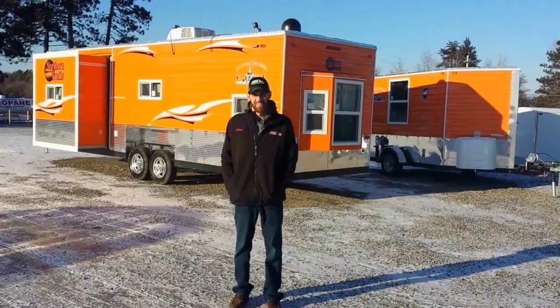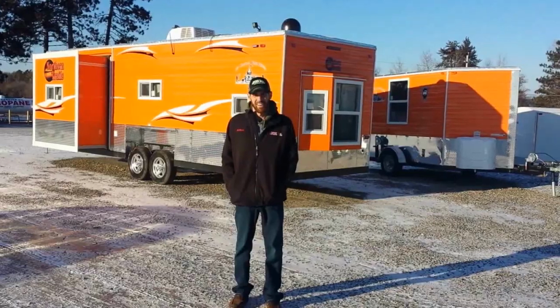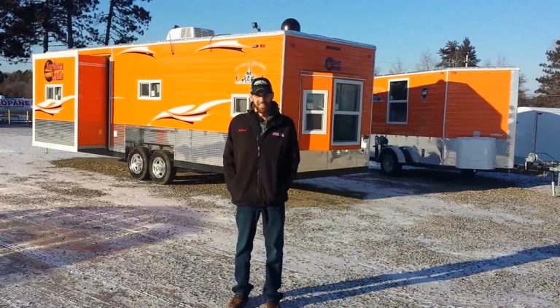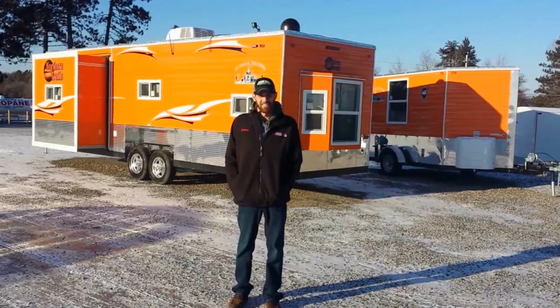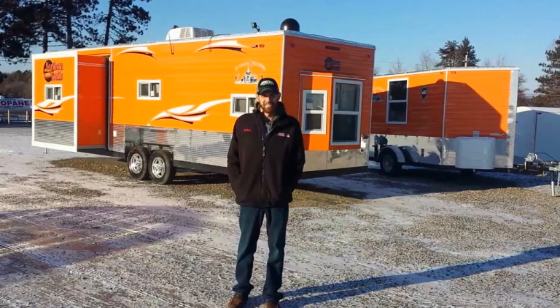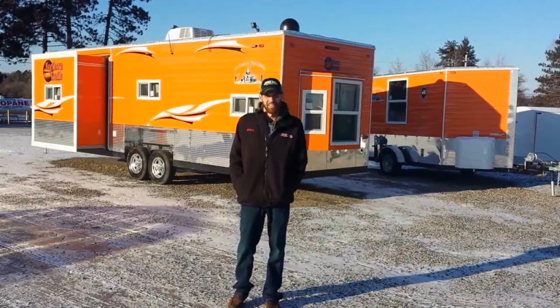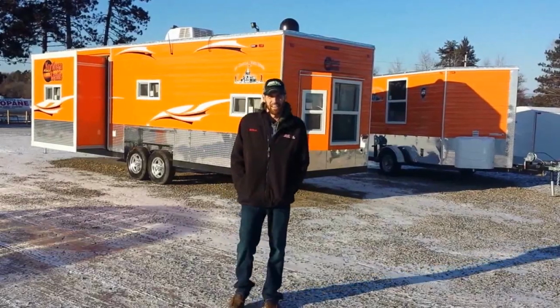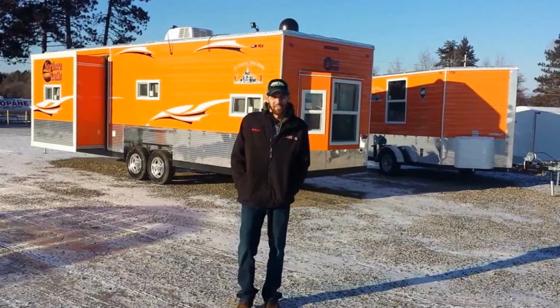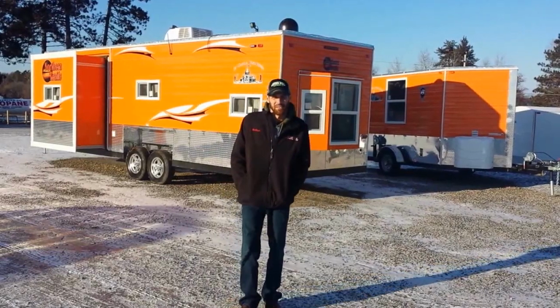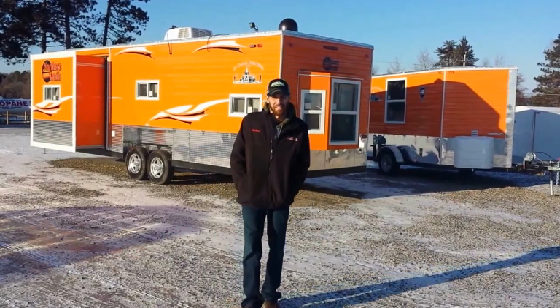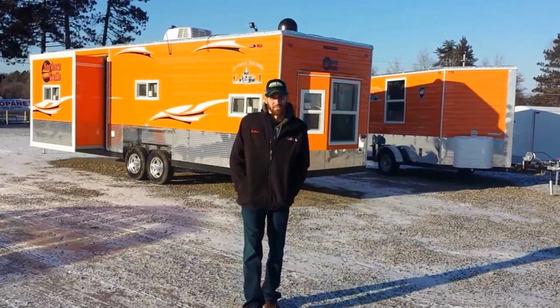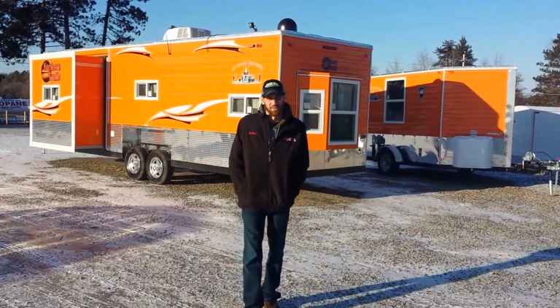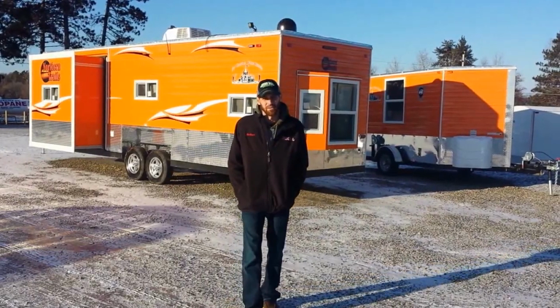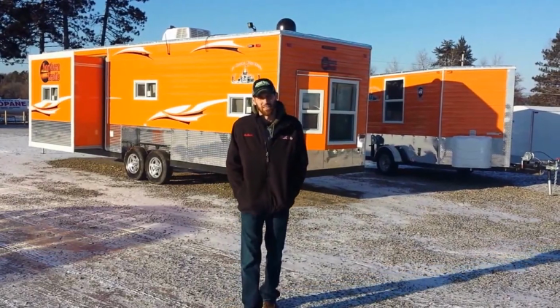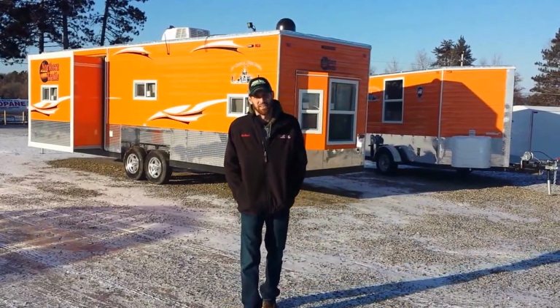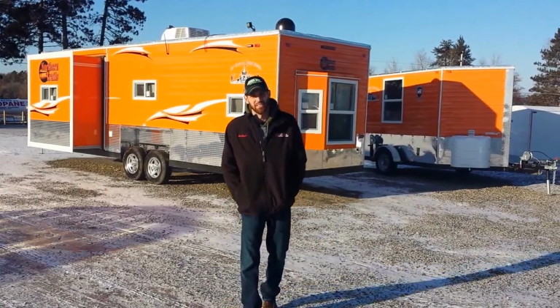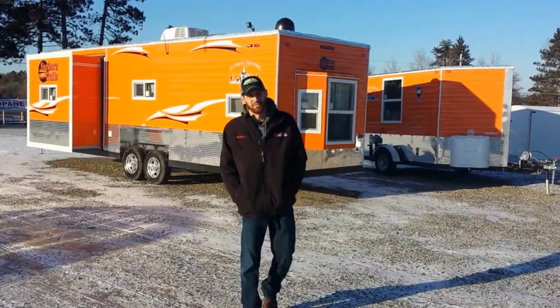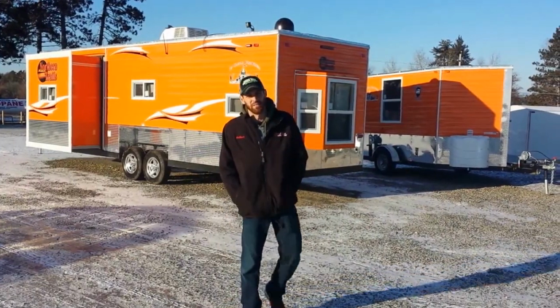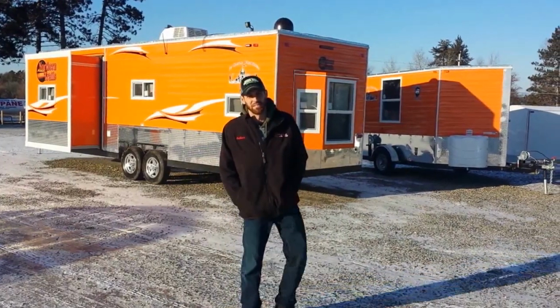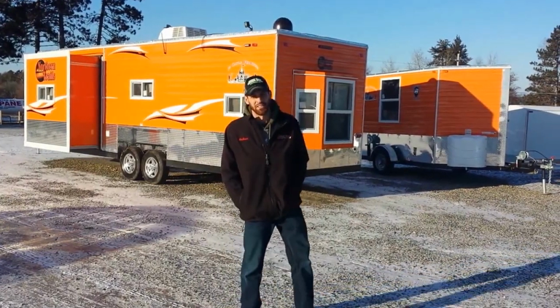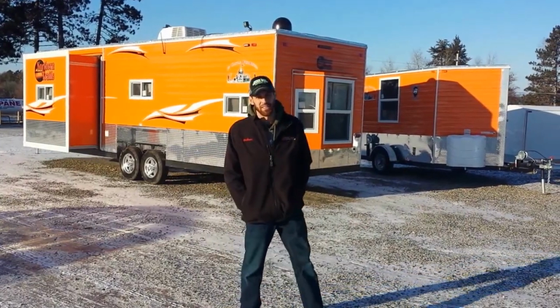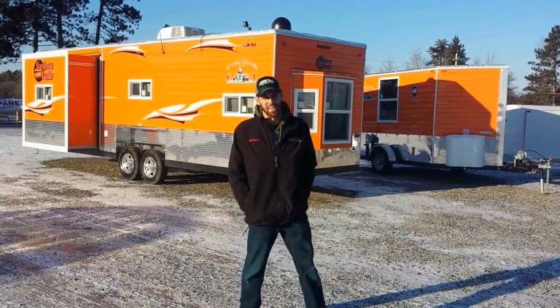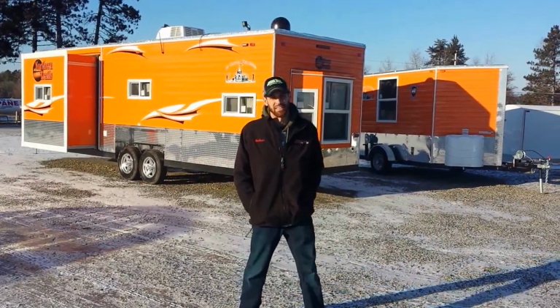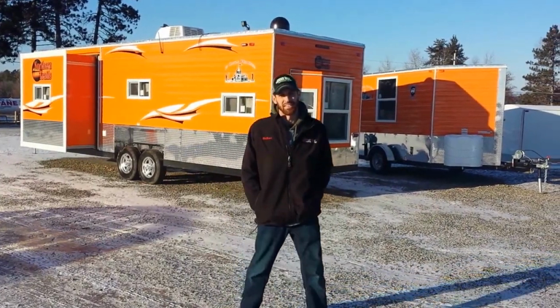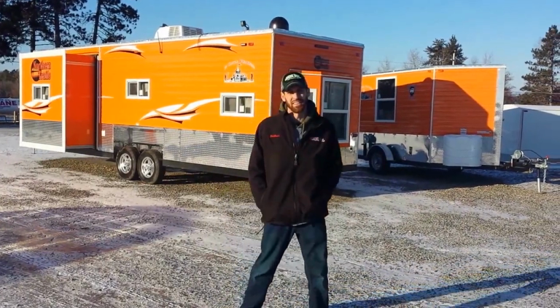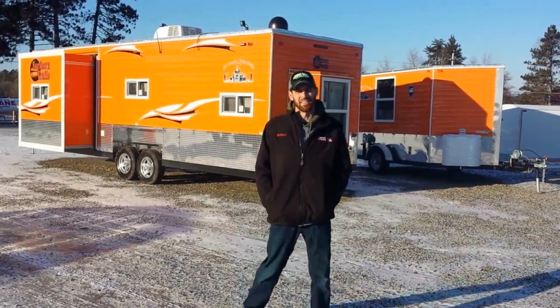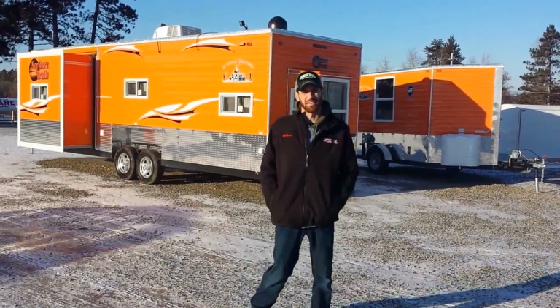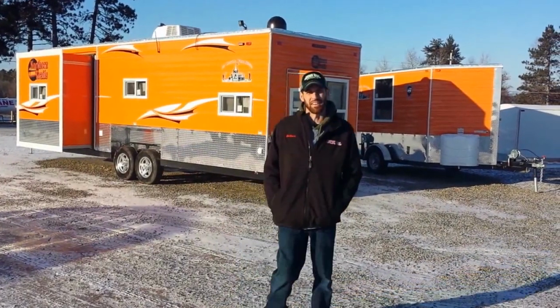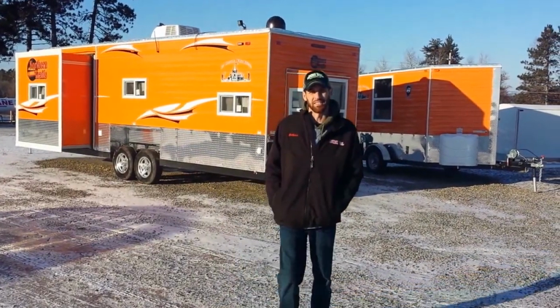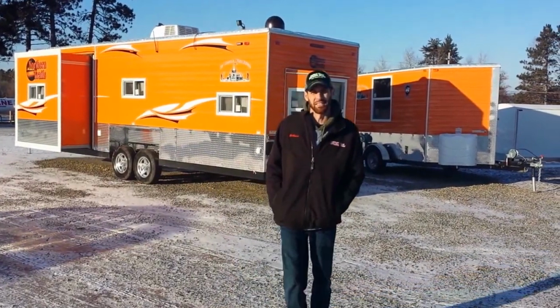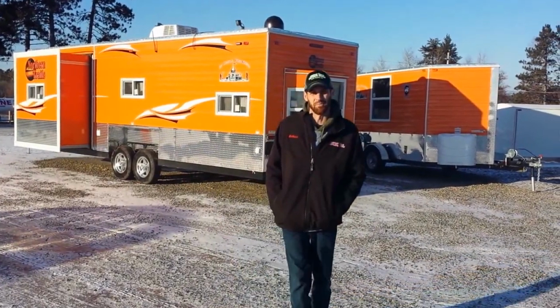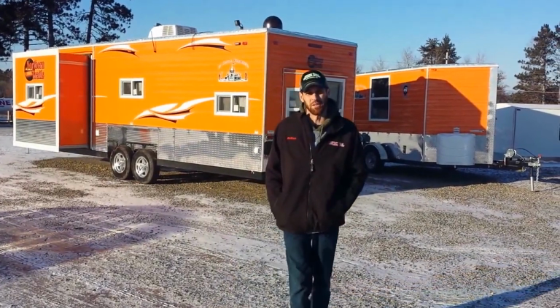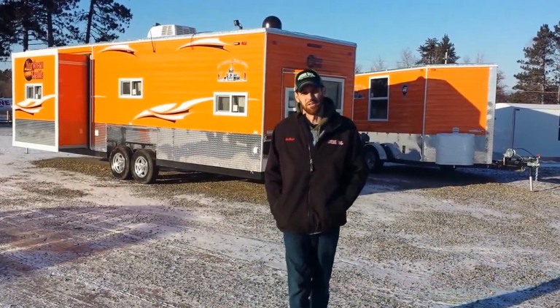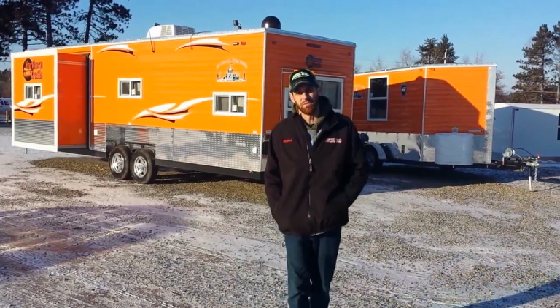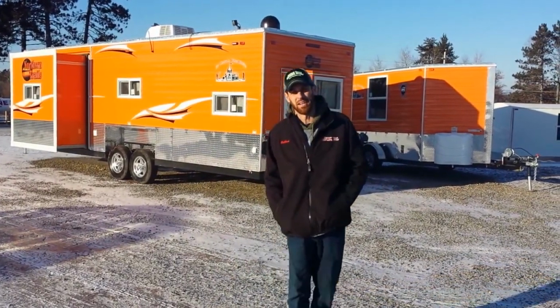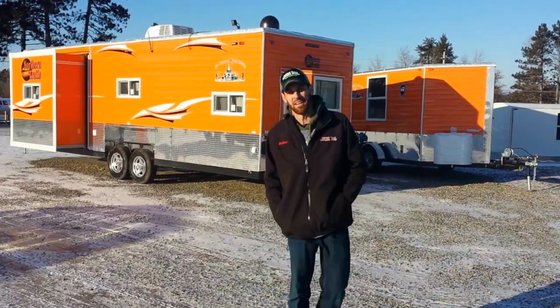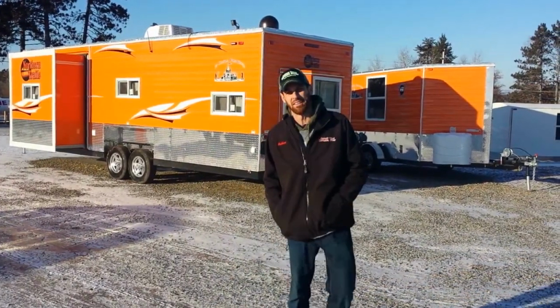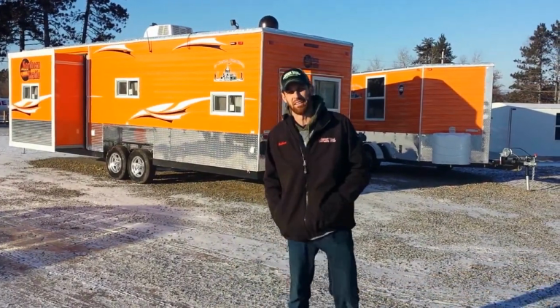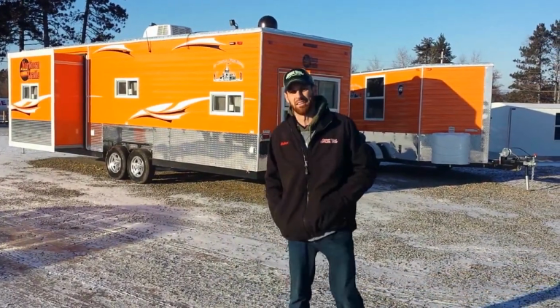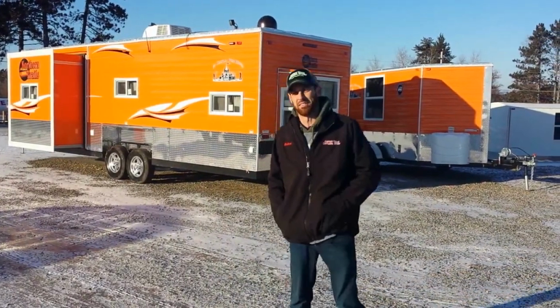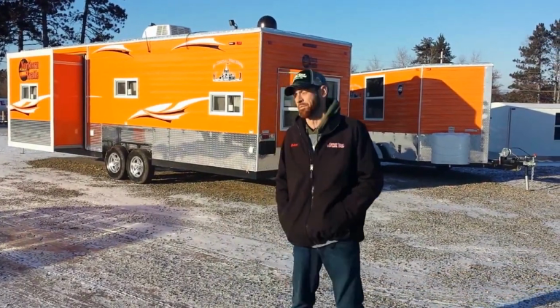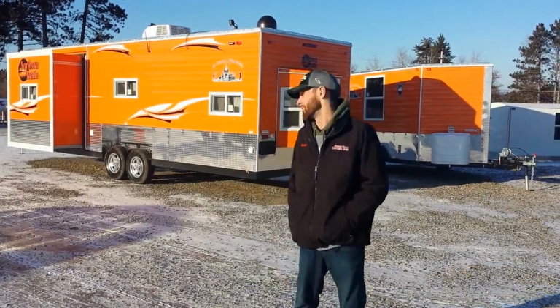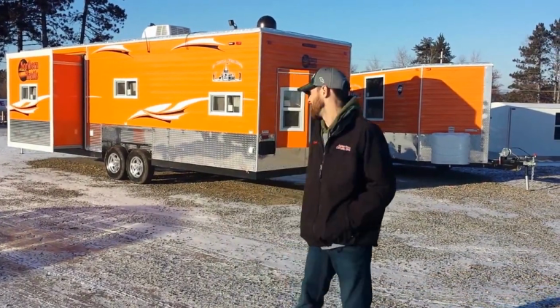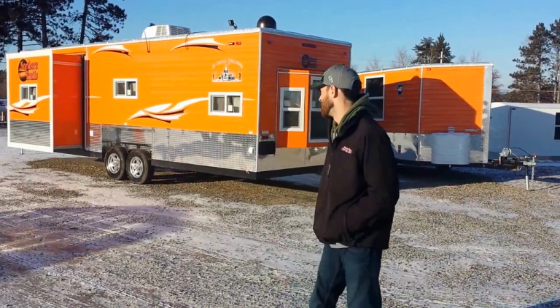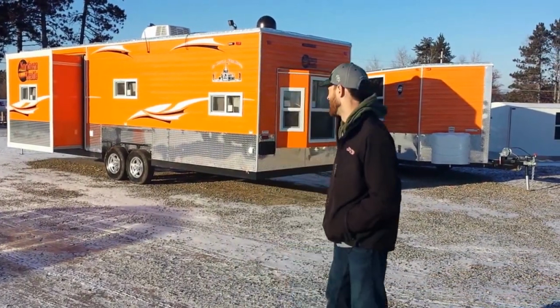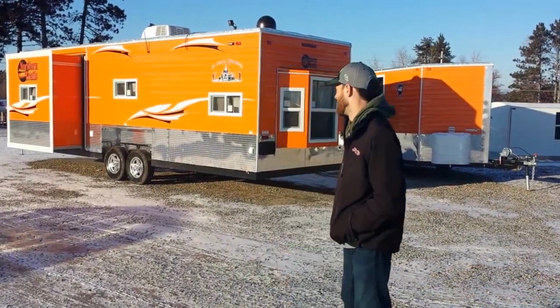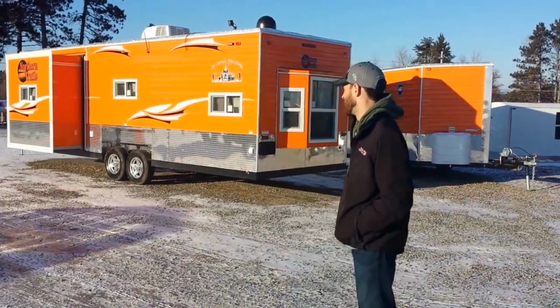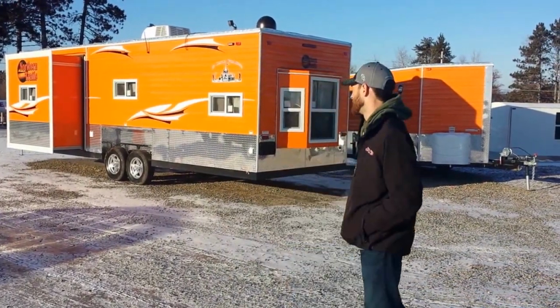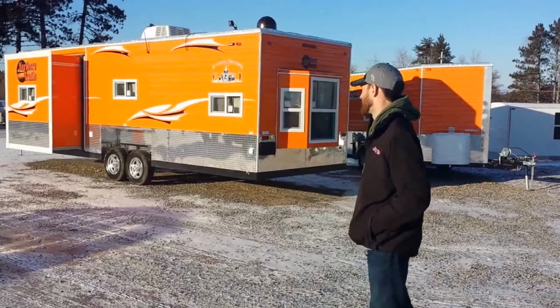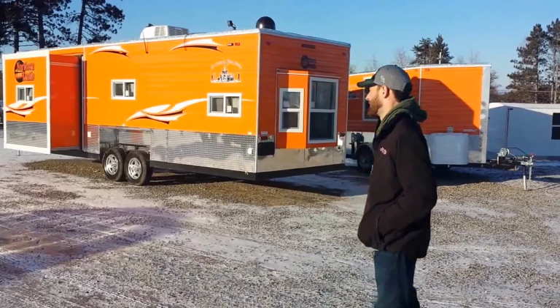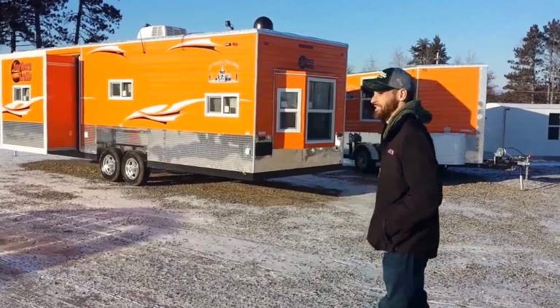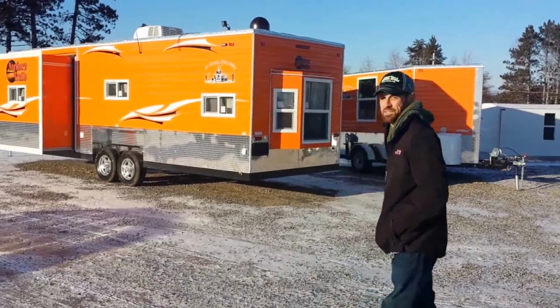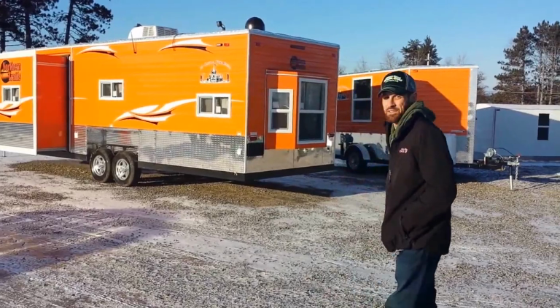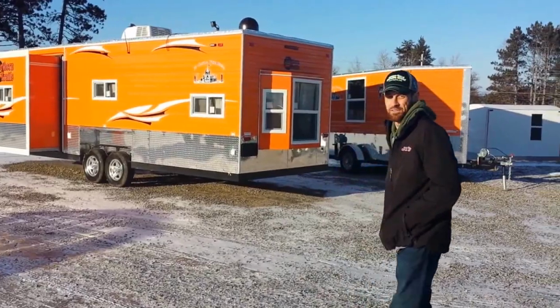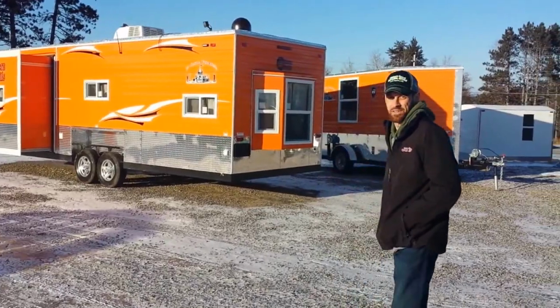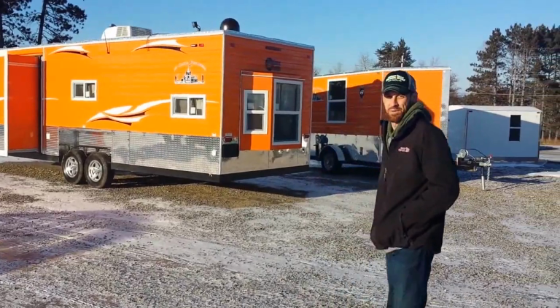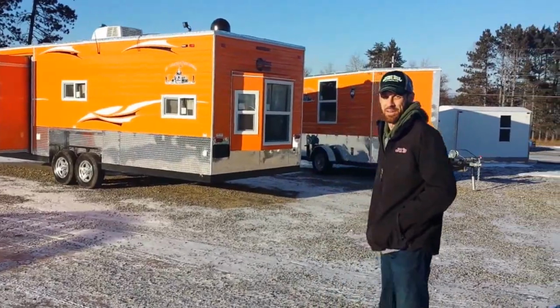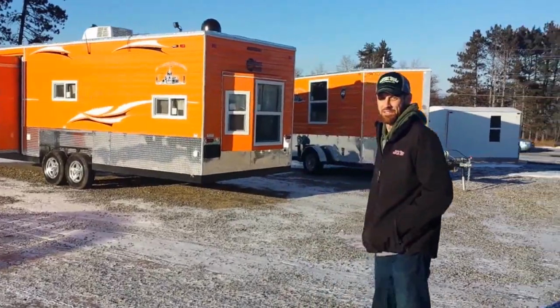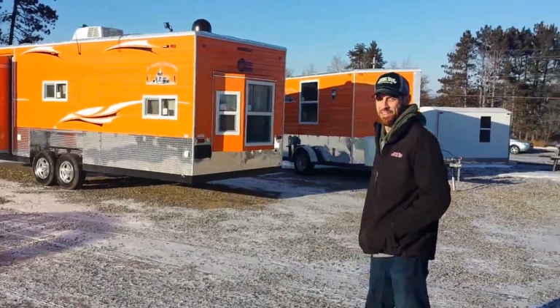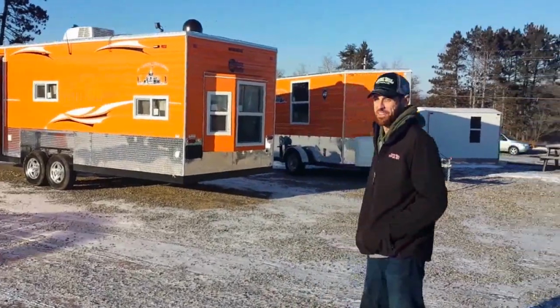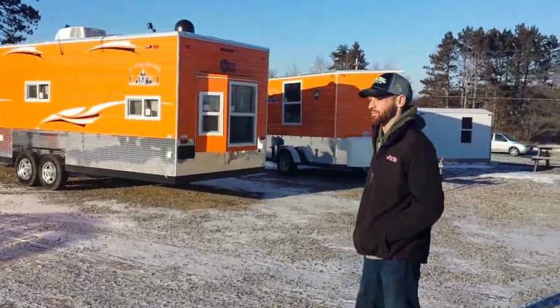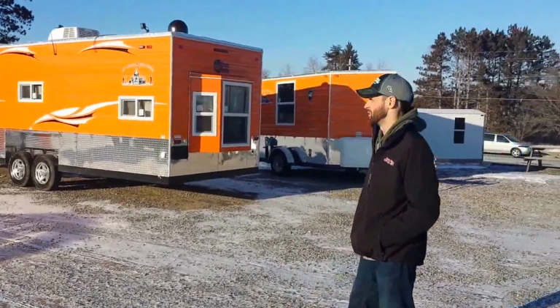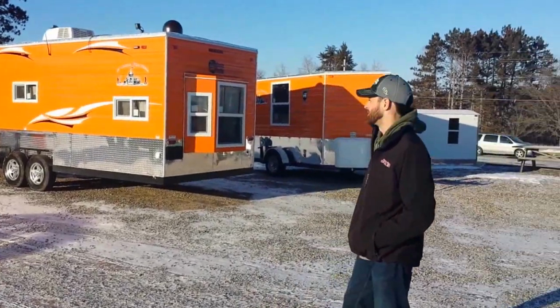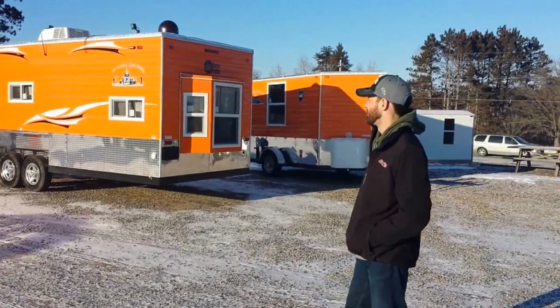Hey, this is Nate over at Smokey Hills. I want to show you guys another custom build we had done by Ice Castle over in Montevideo, Minnesota.